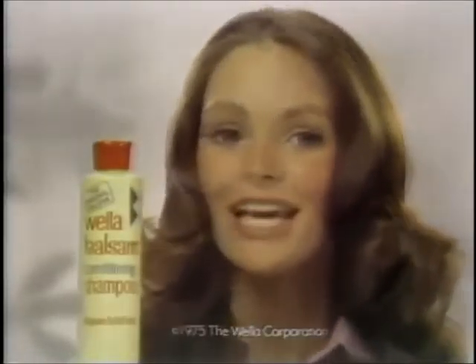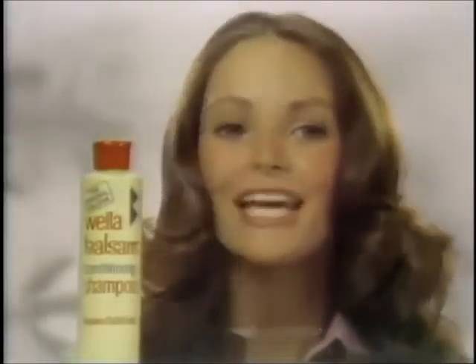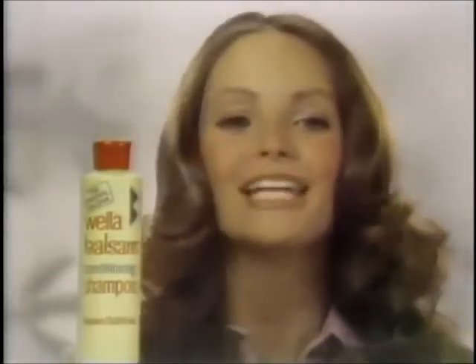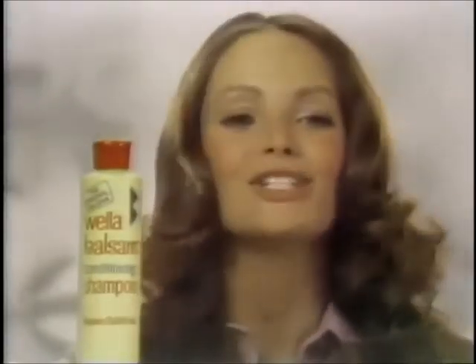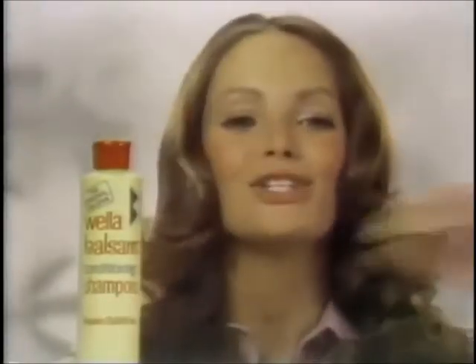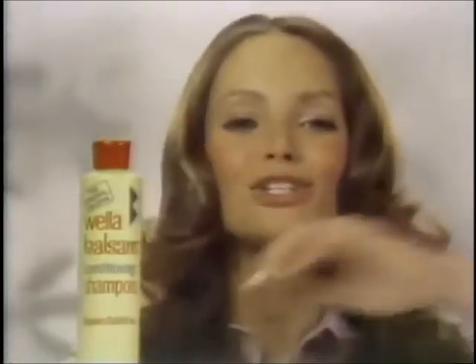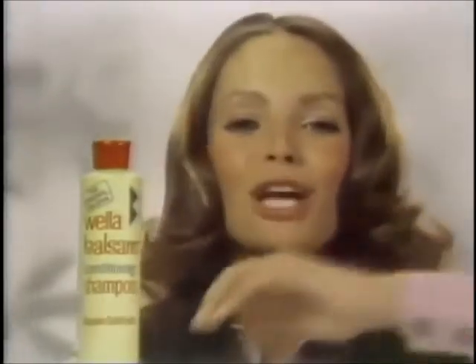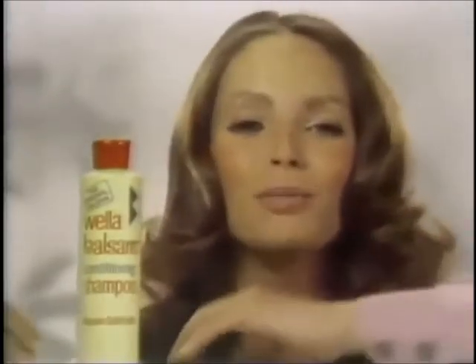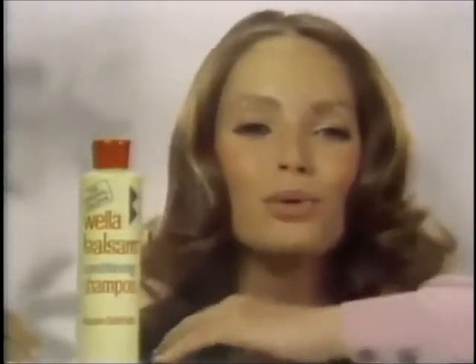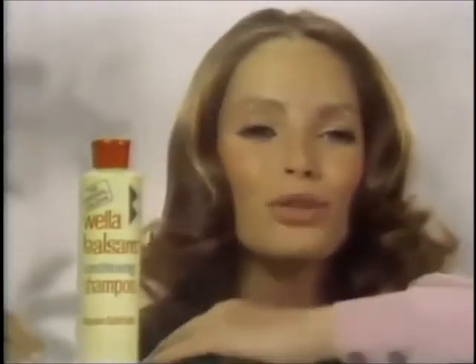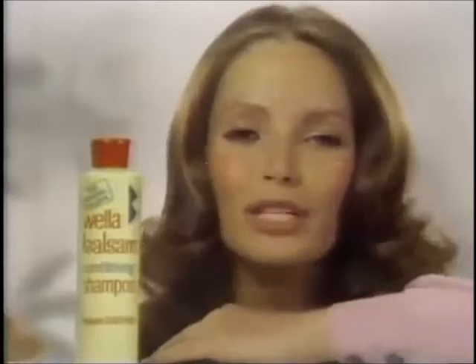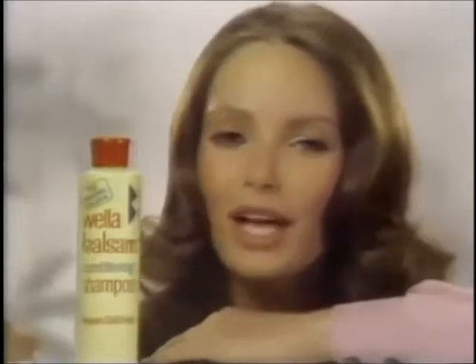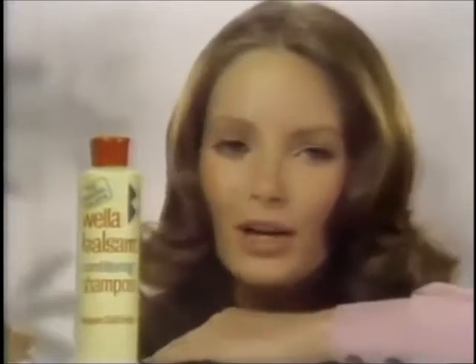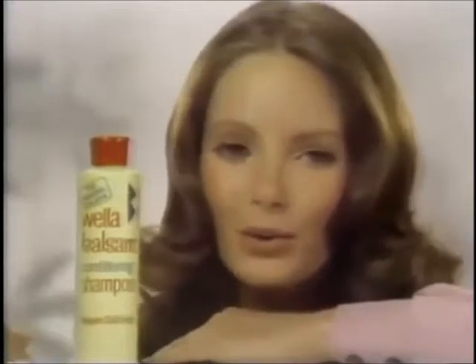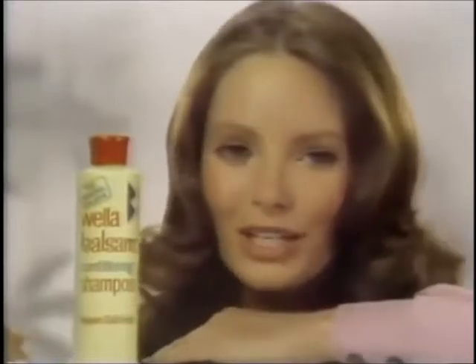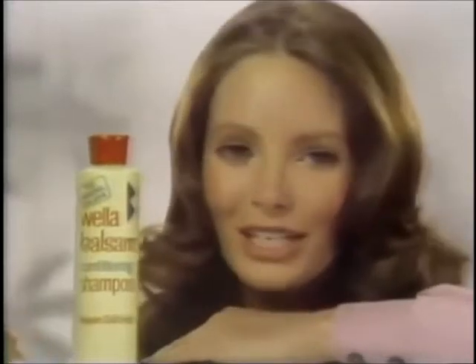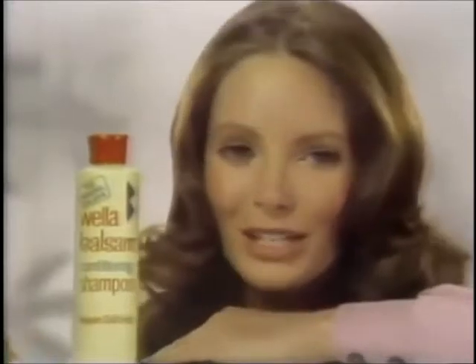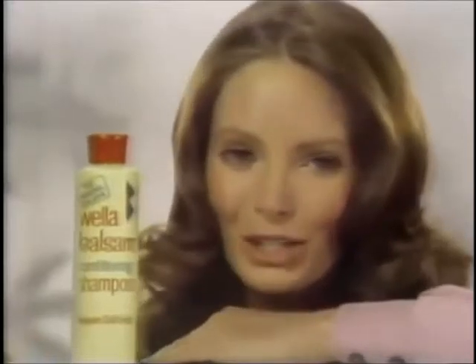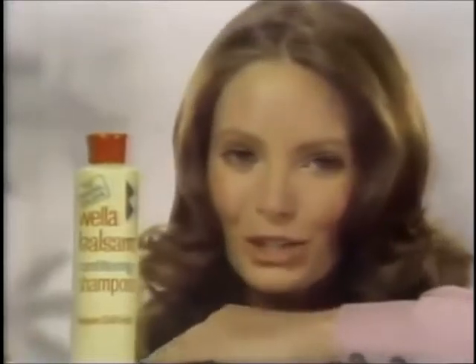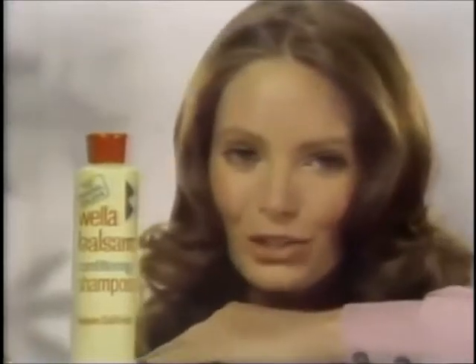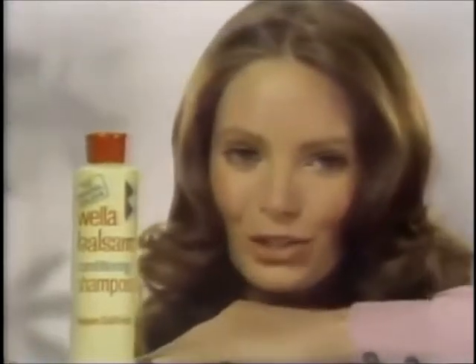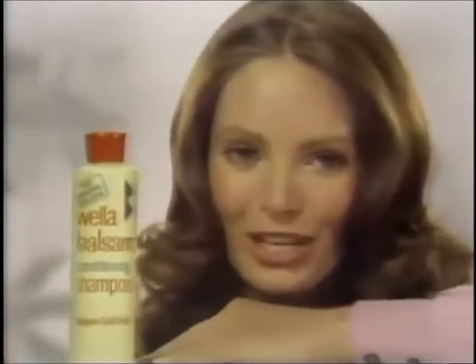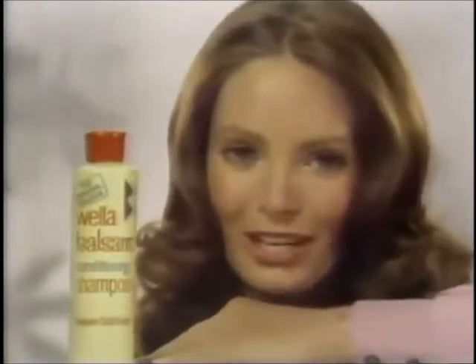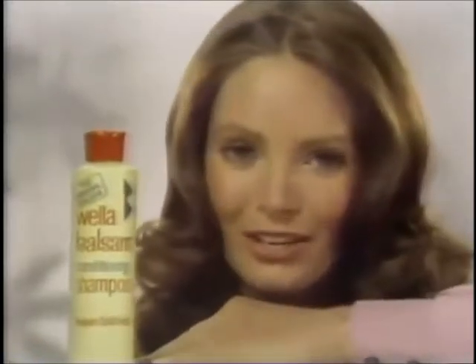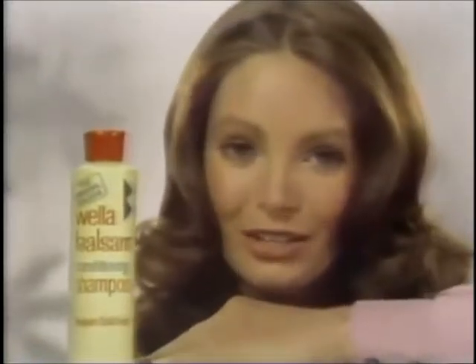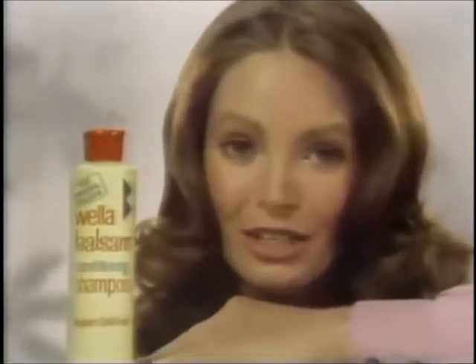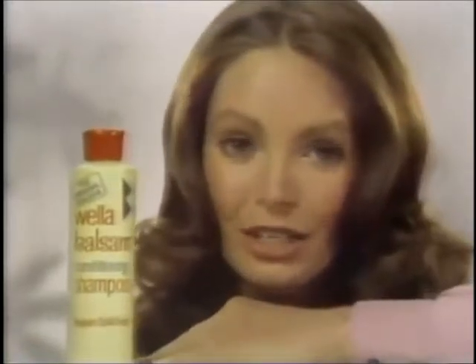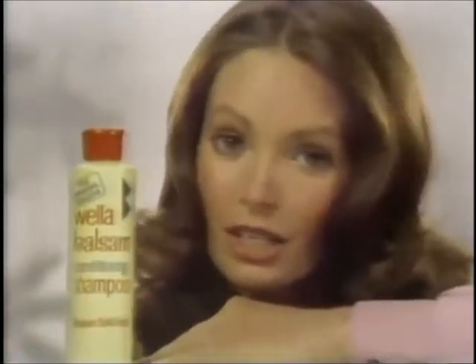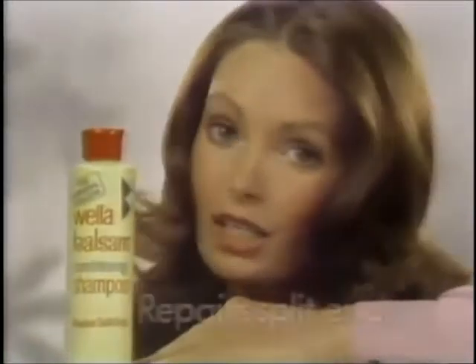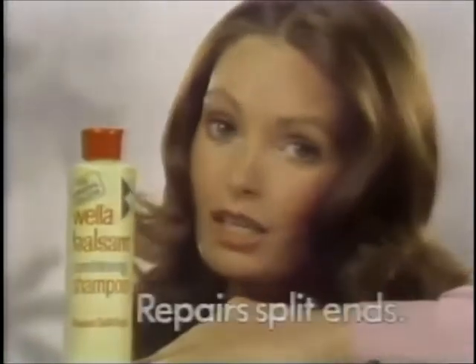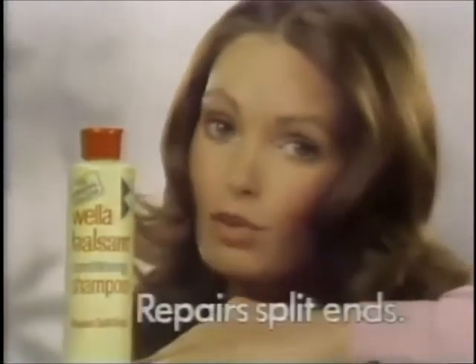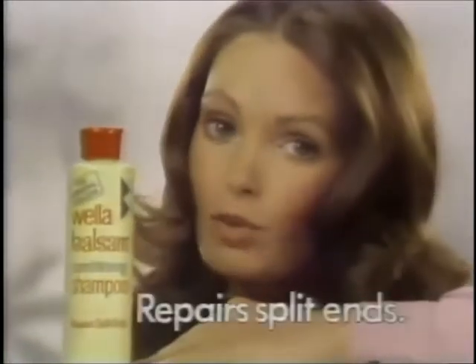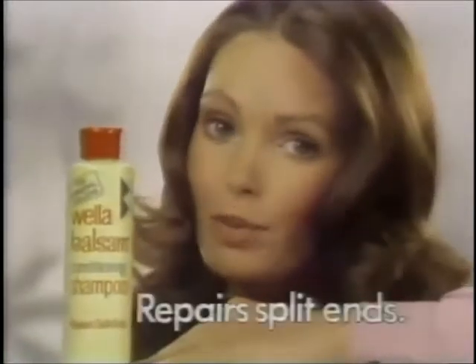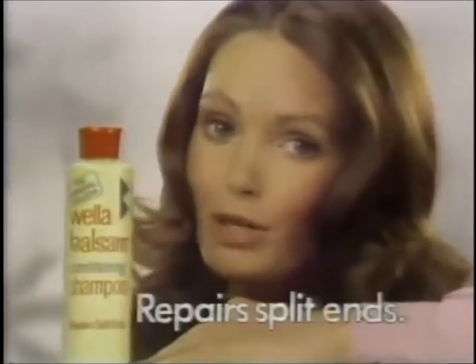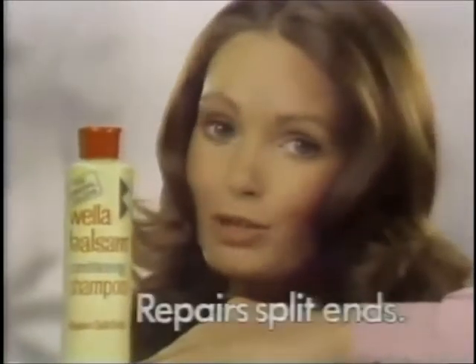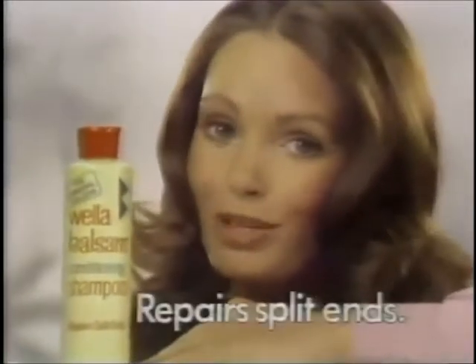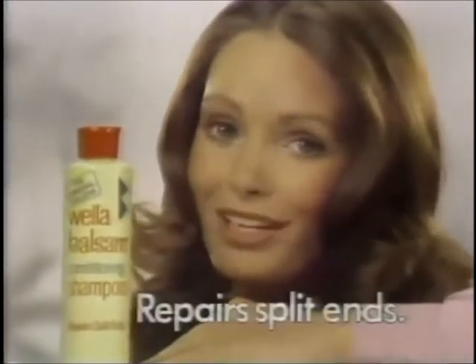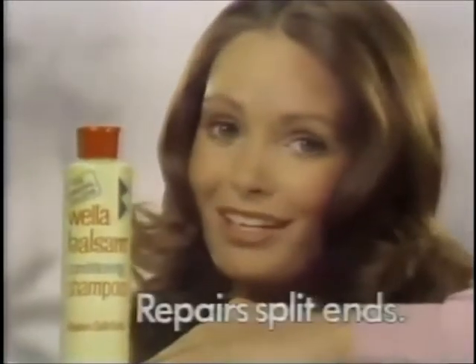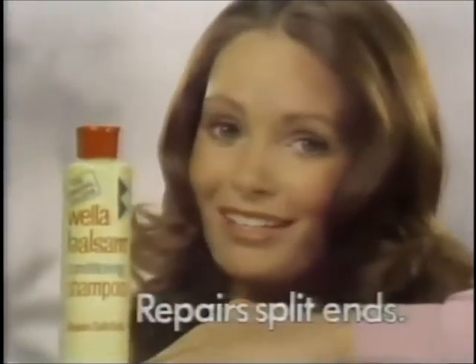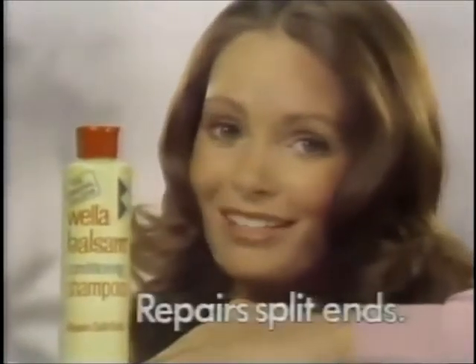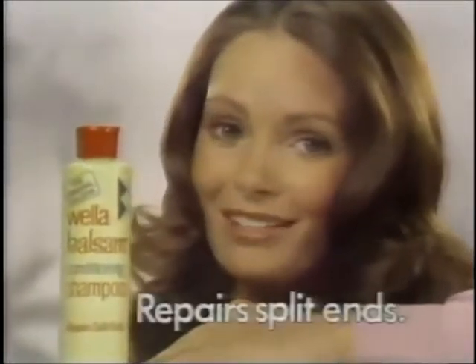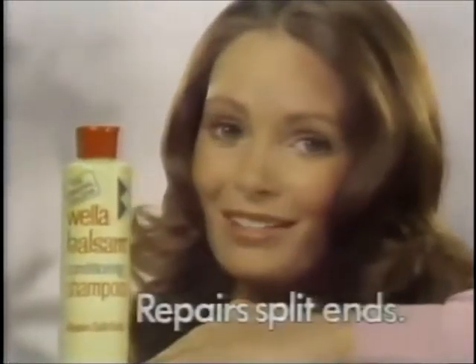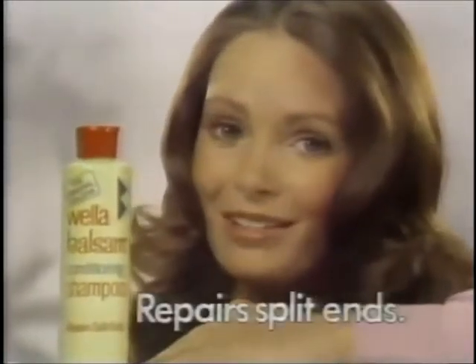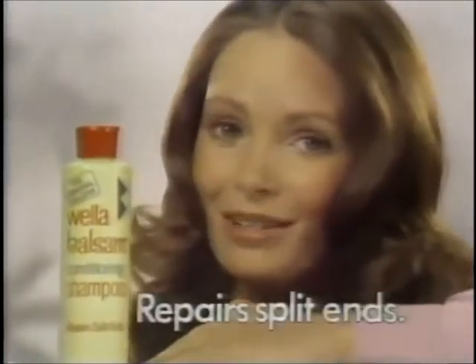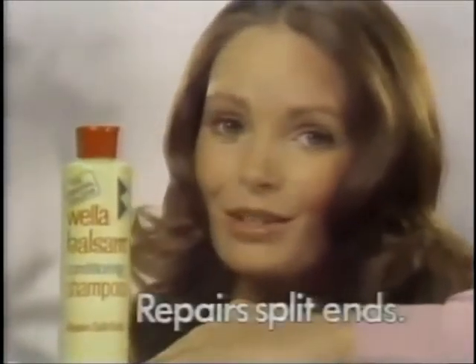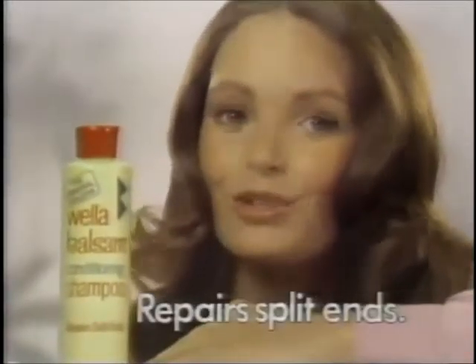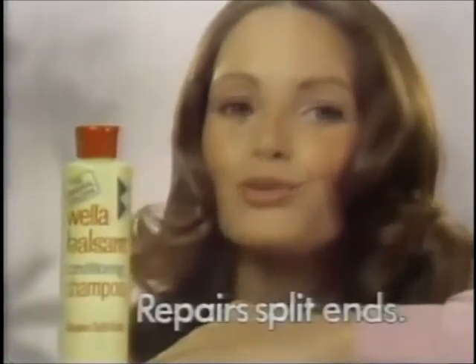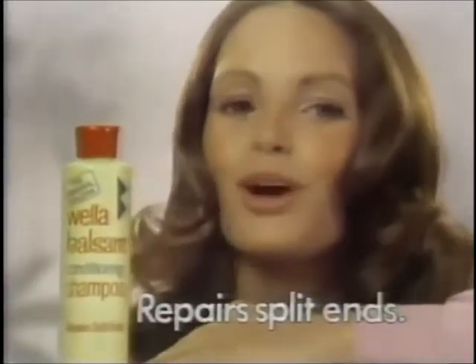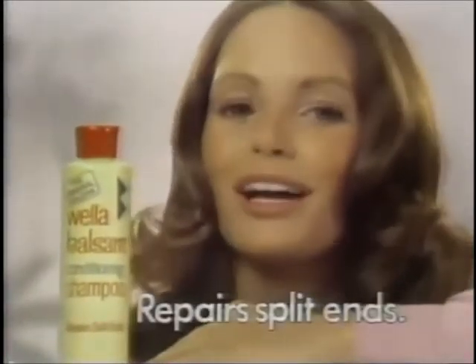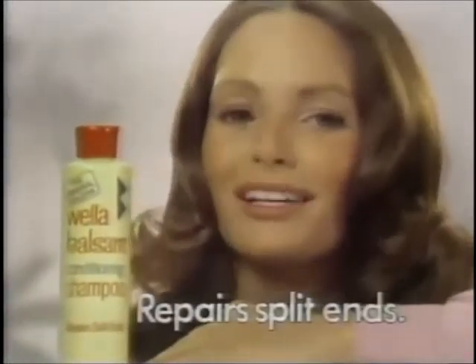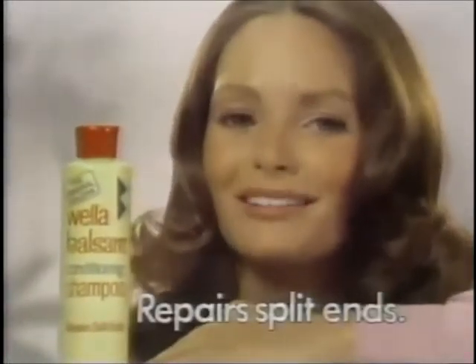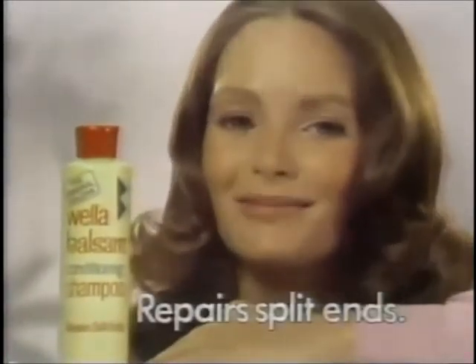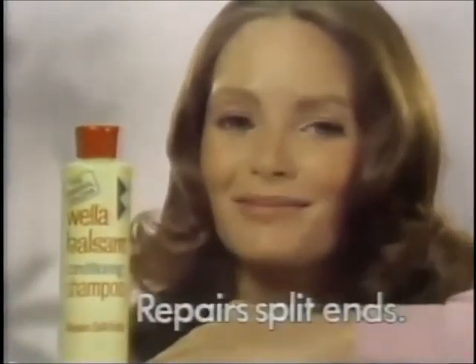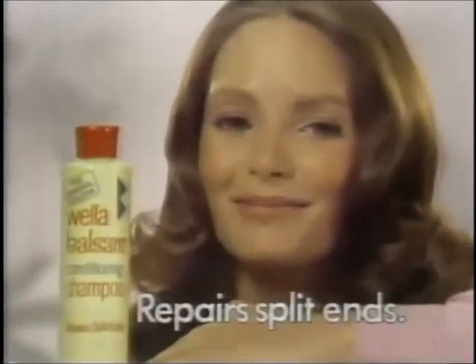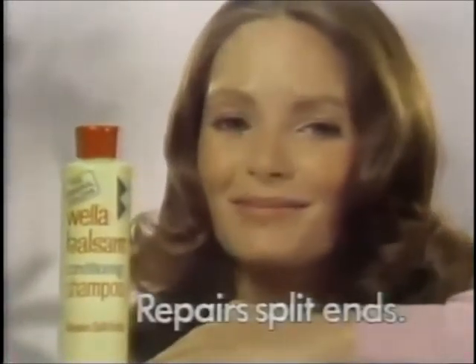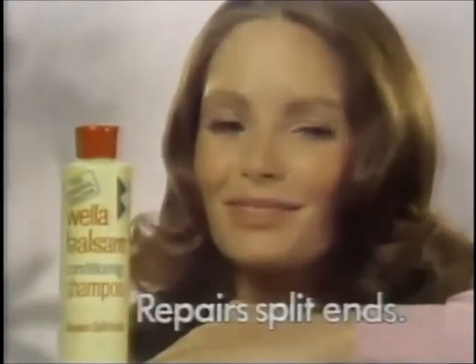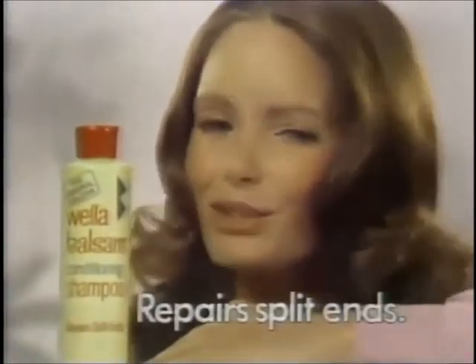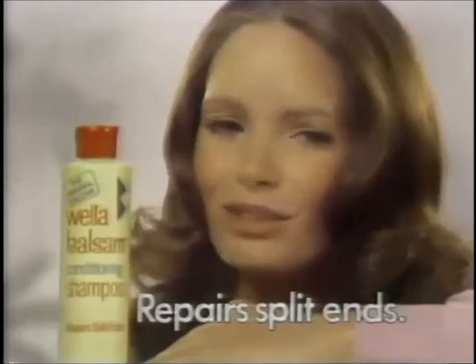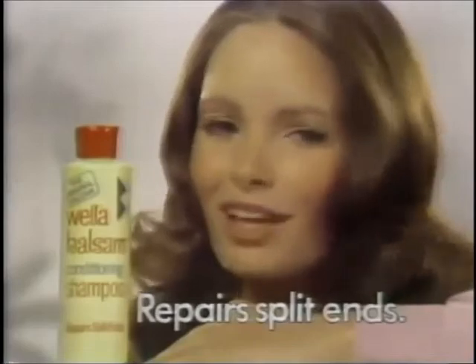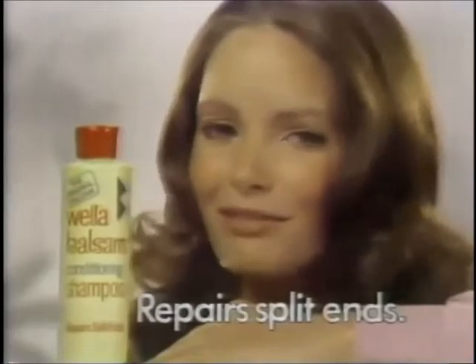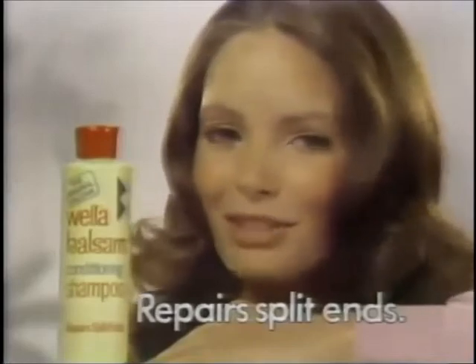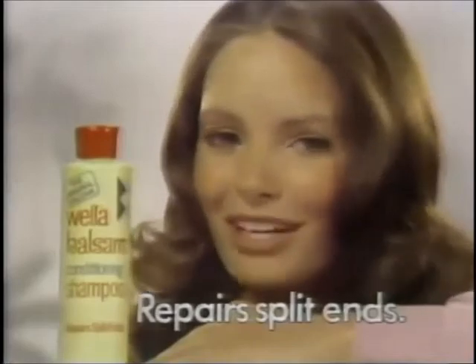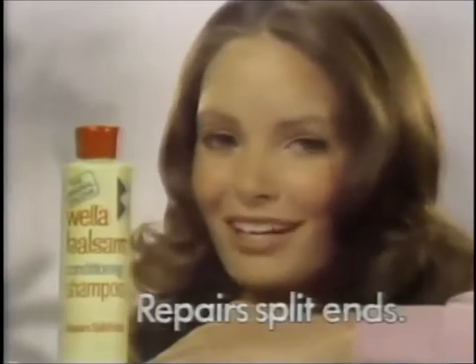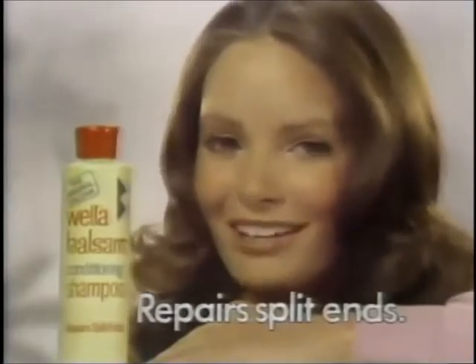It's the shampoo that not only conditions your hair, it even repairs split ends. Try it. You'll love your hair.